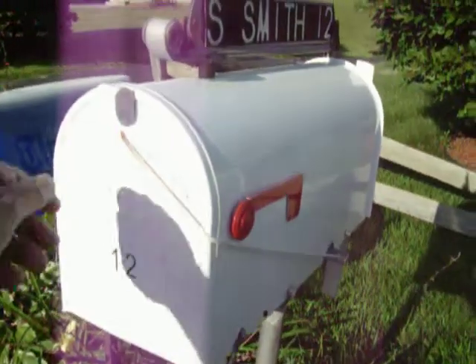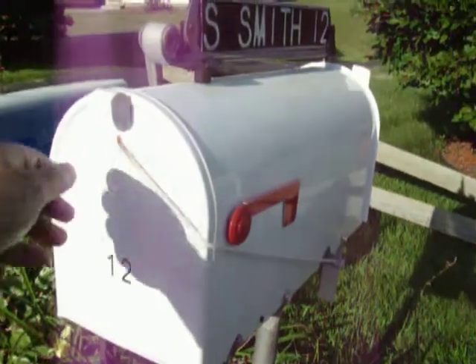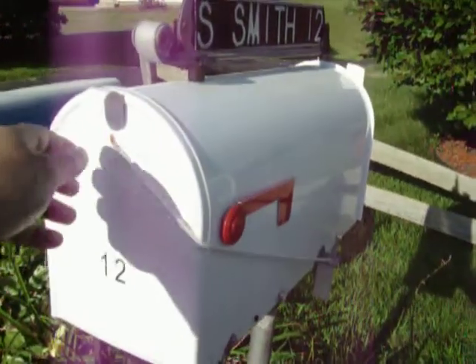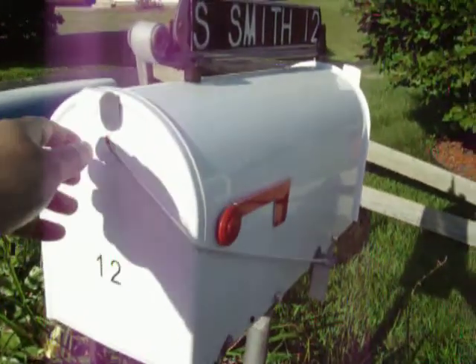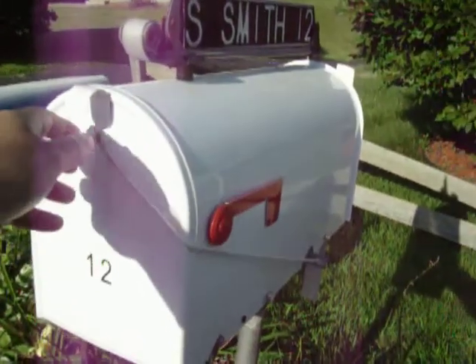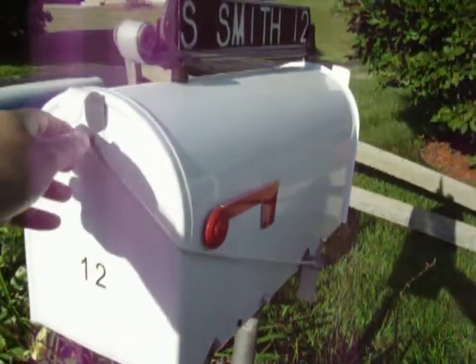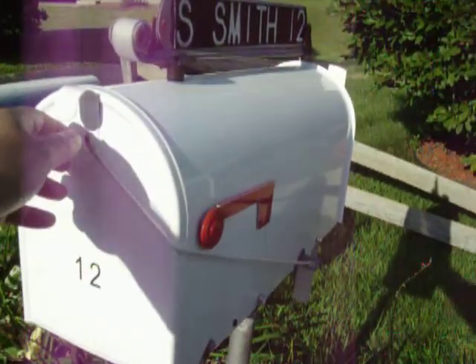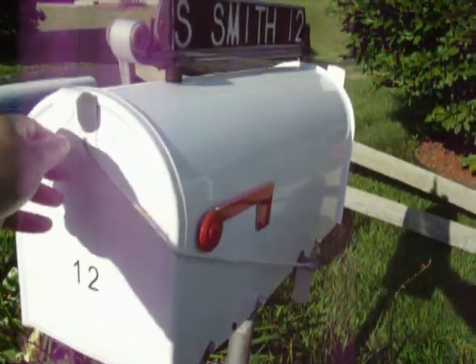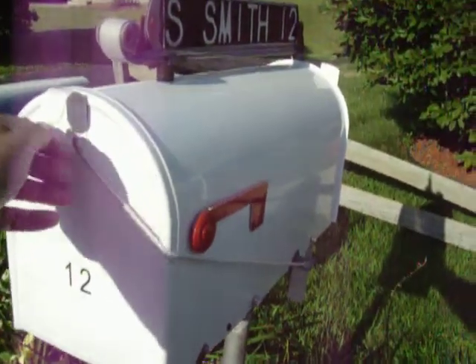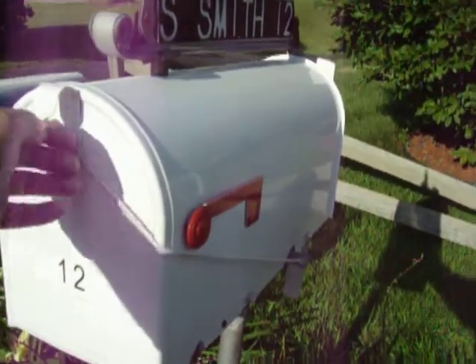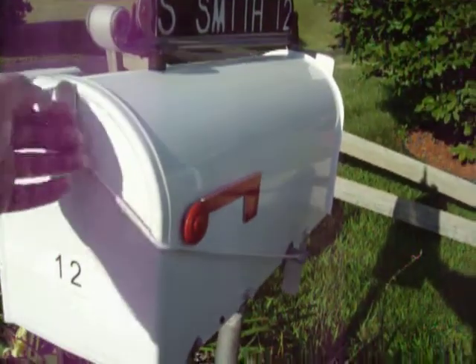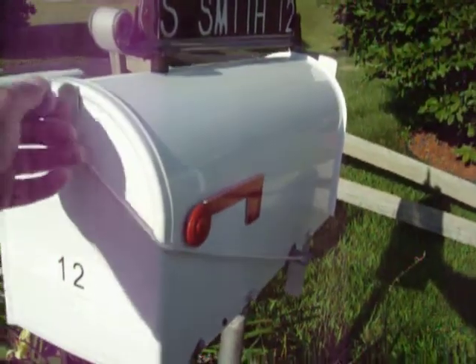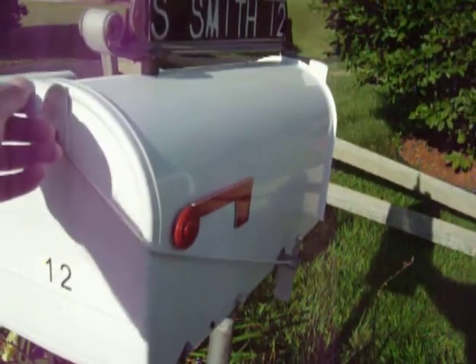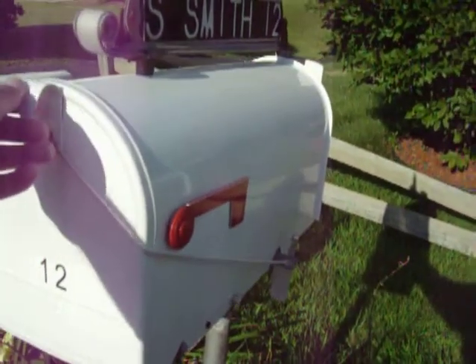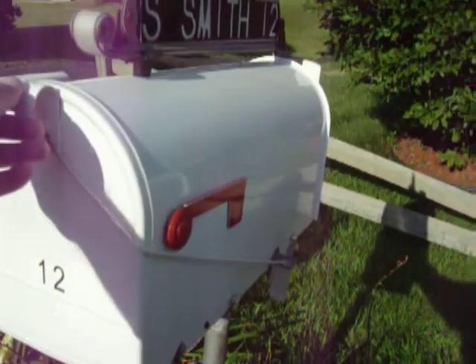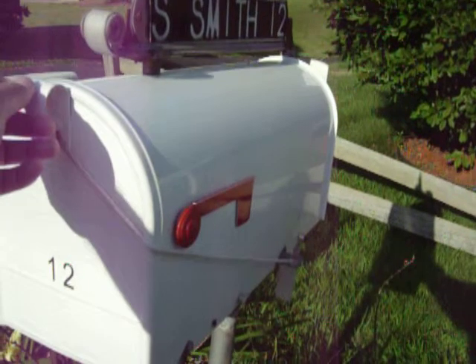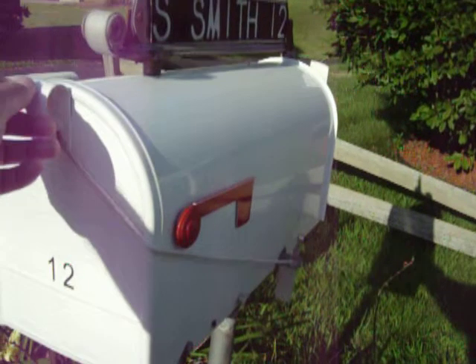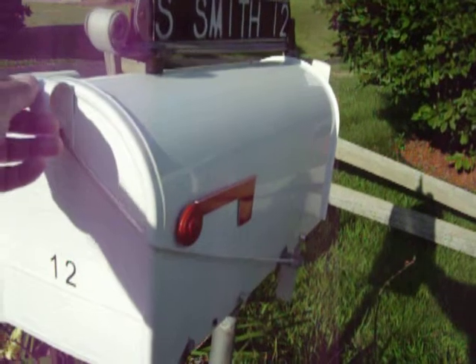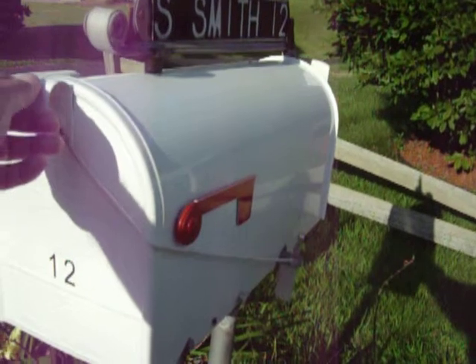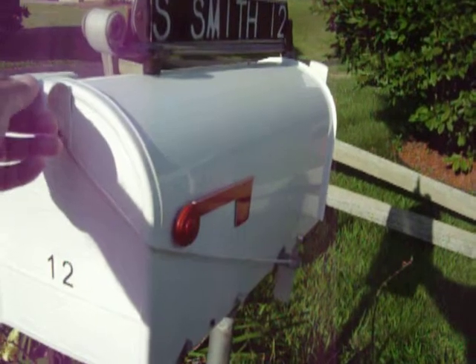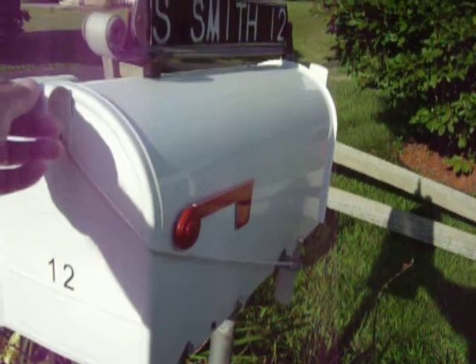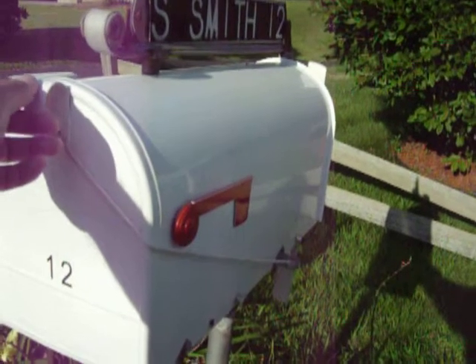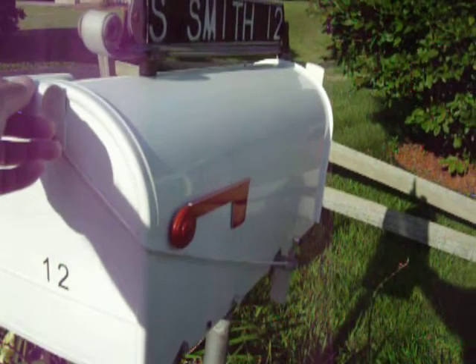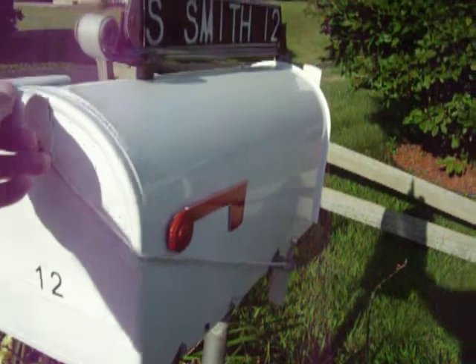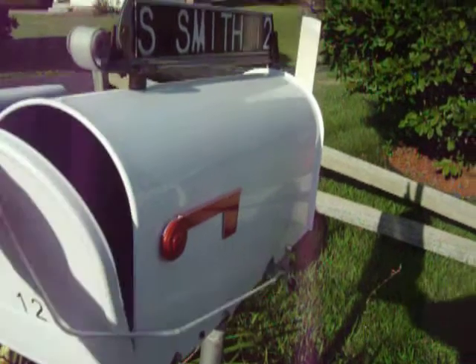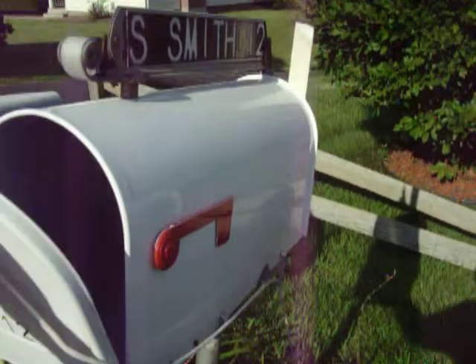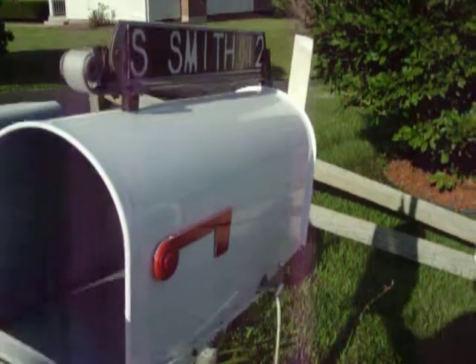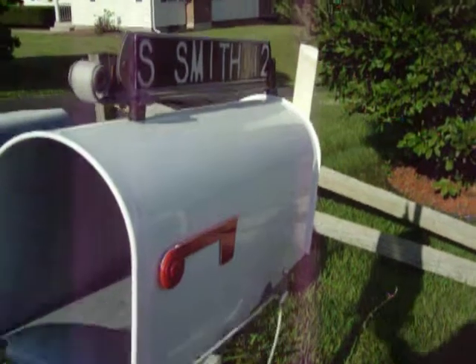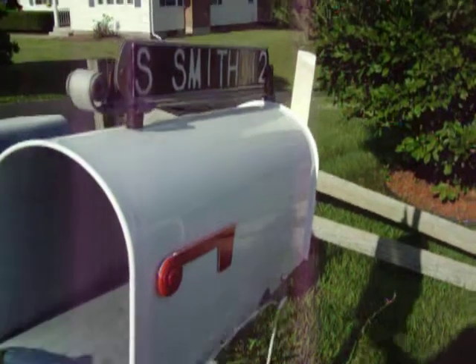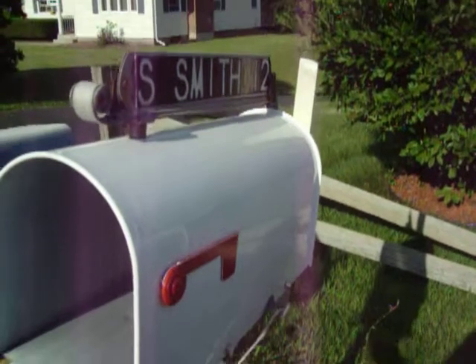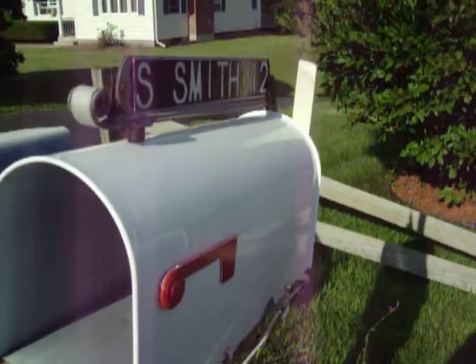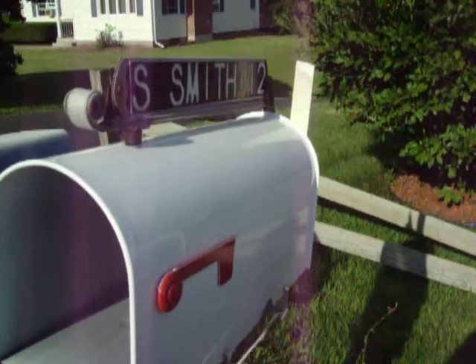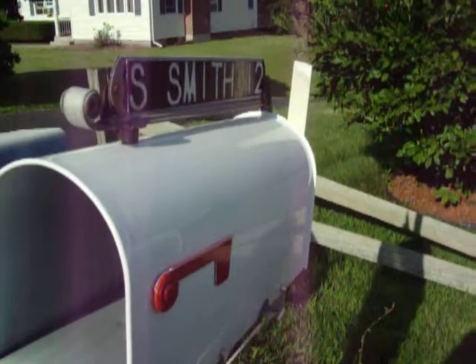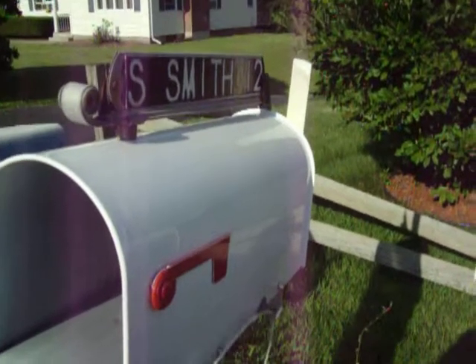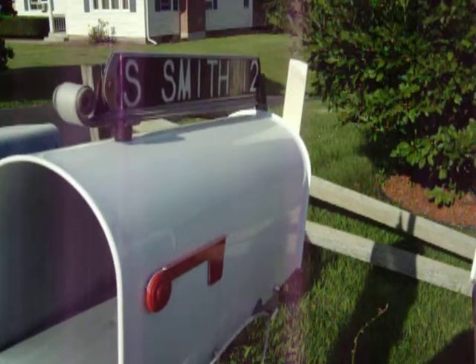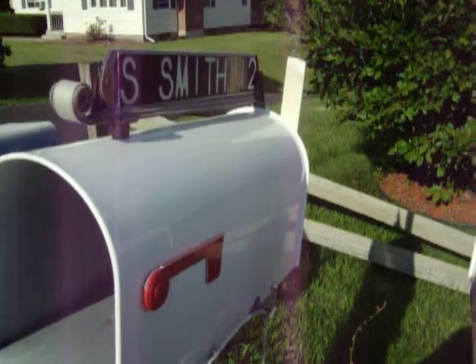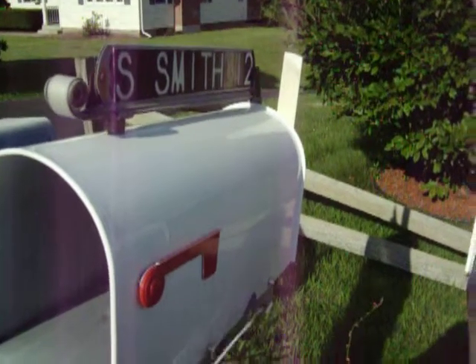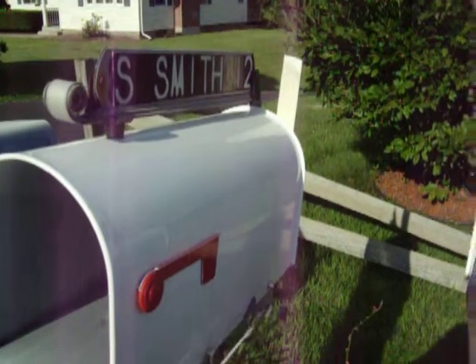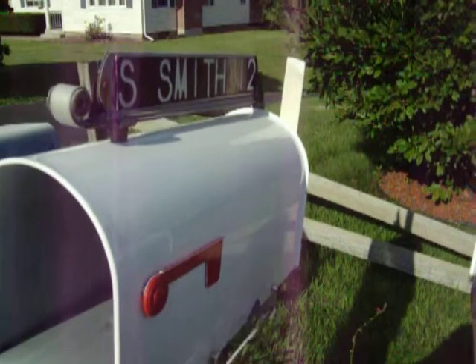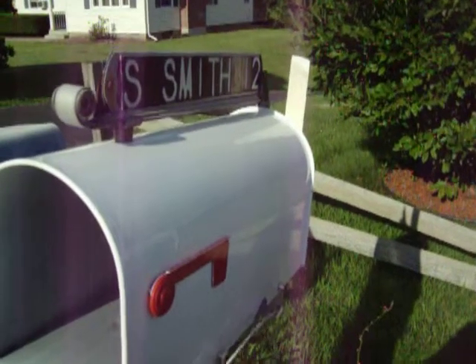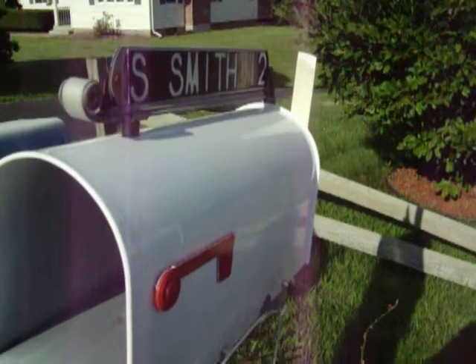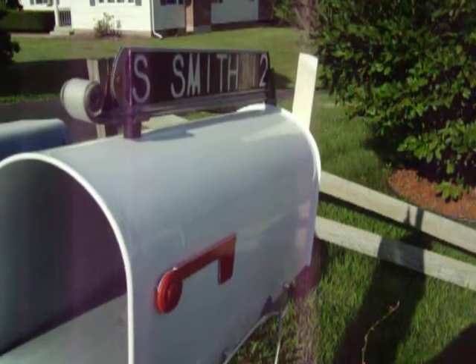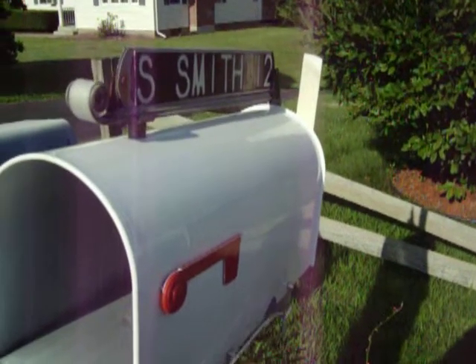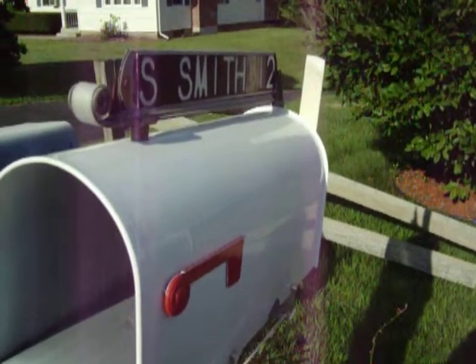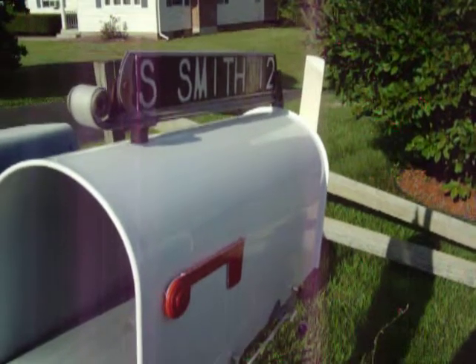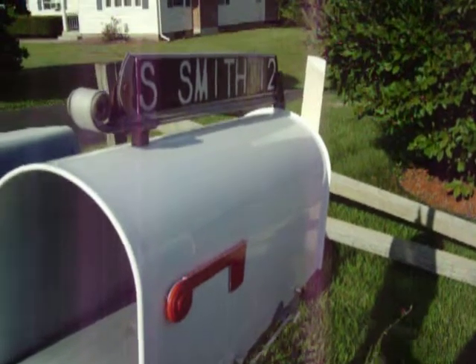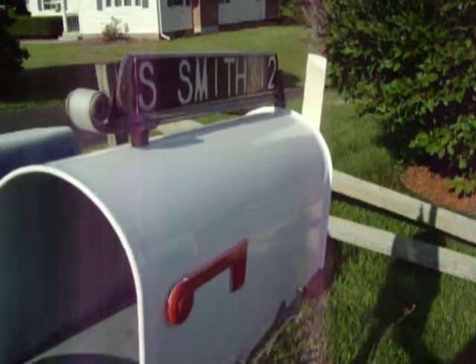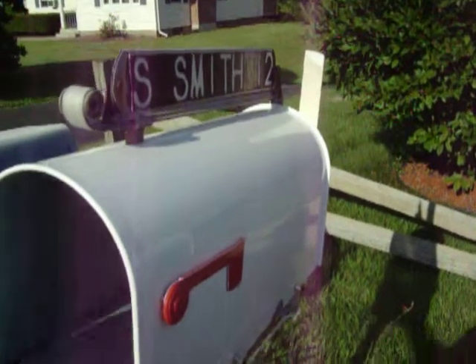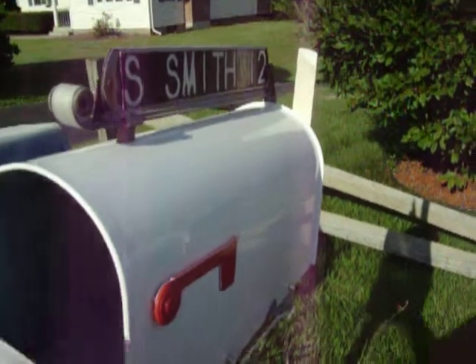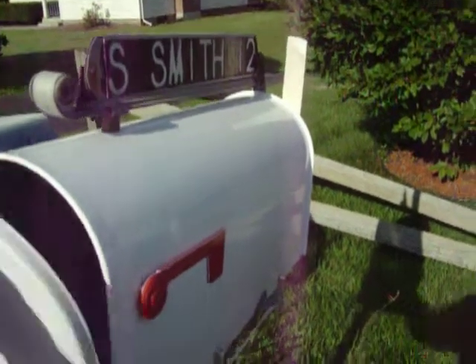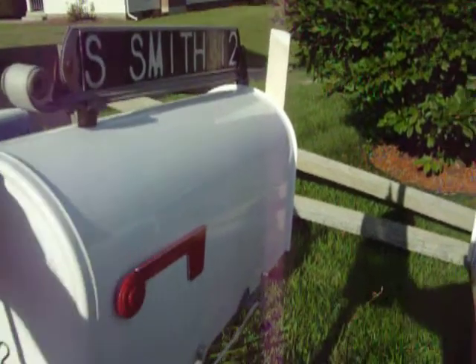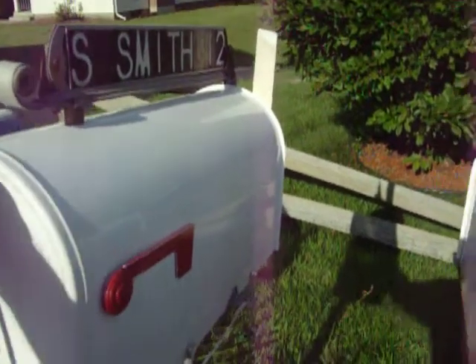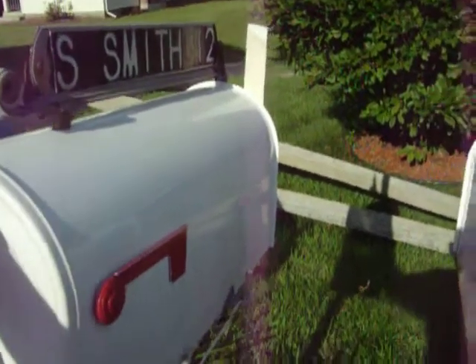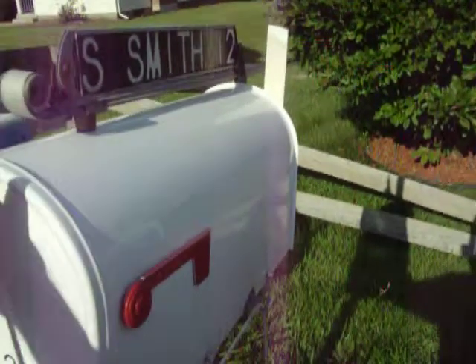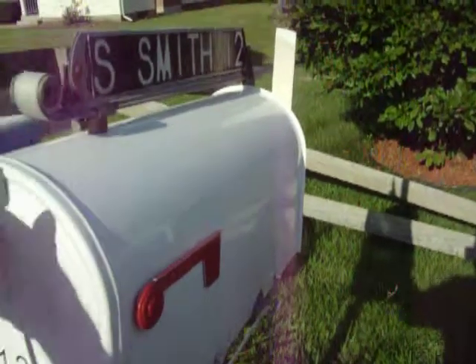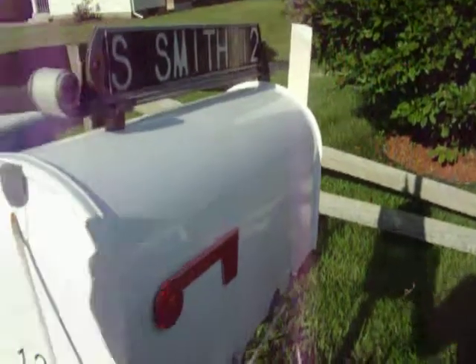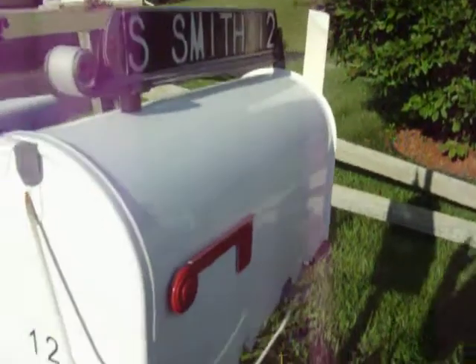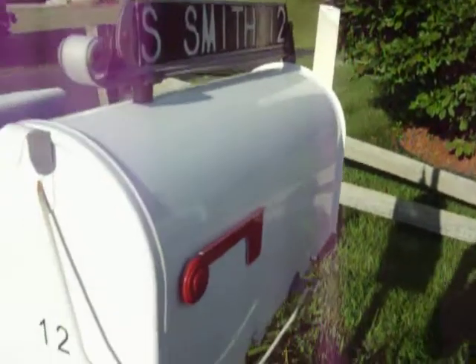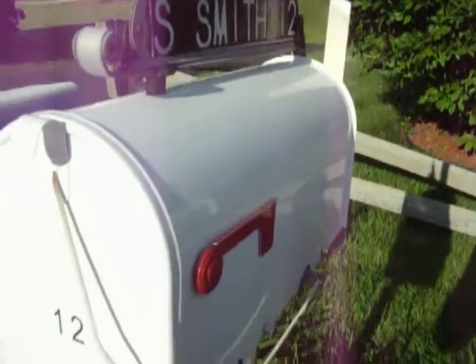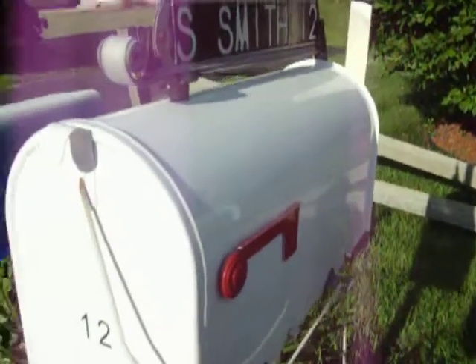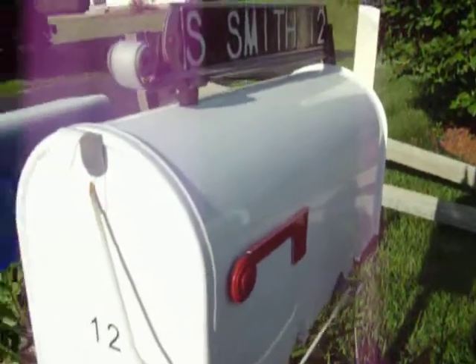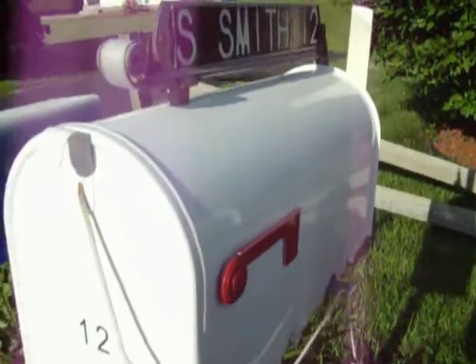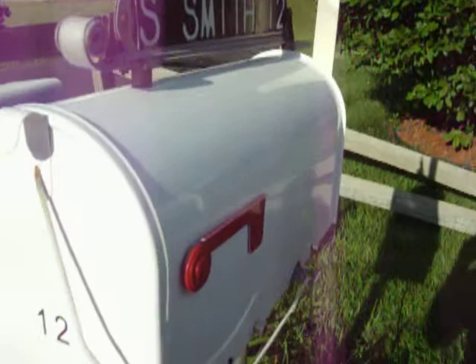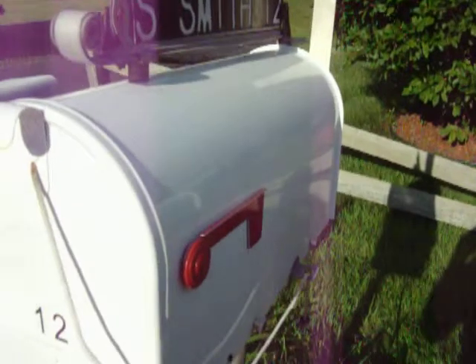Watch how it works. Watch the back. When that stick pops up, the mail has been delivered.